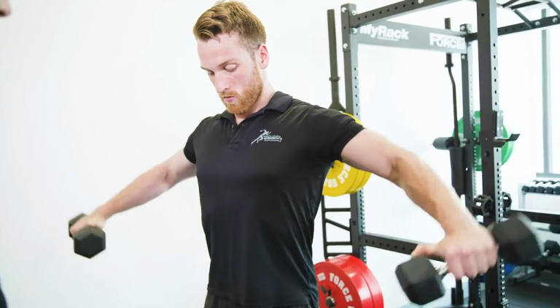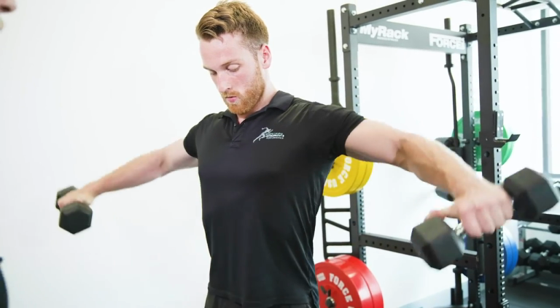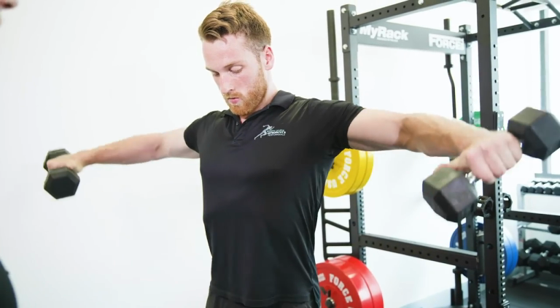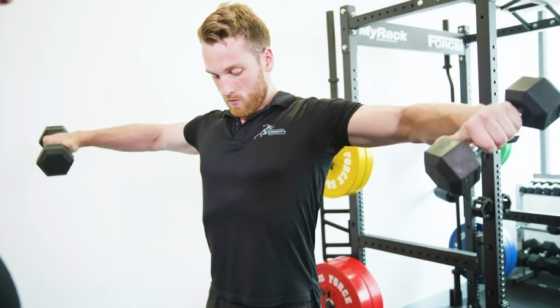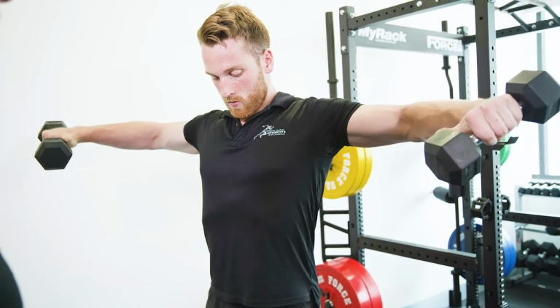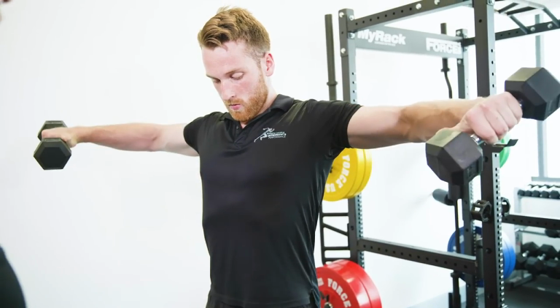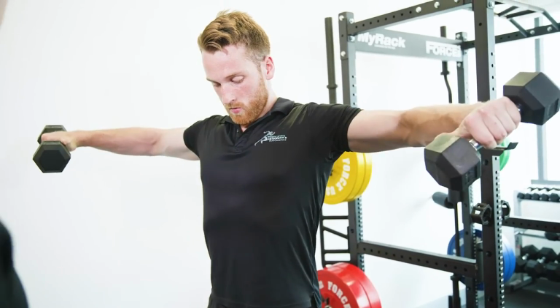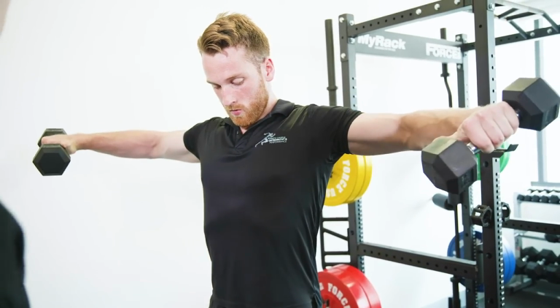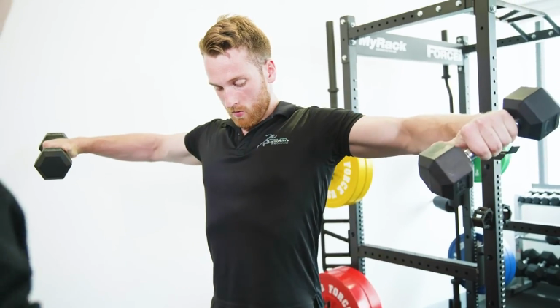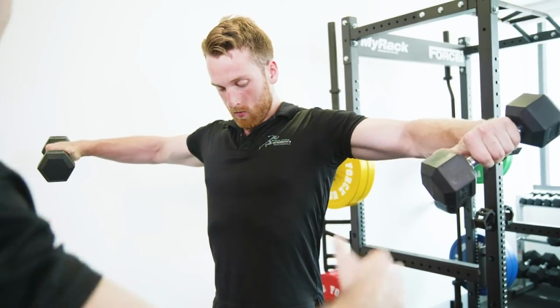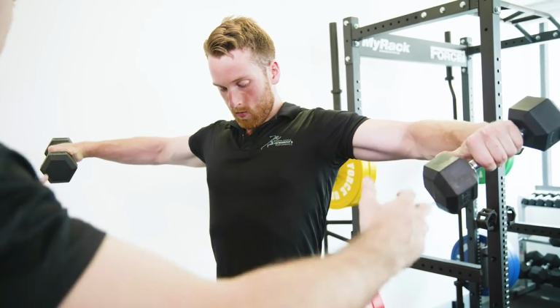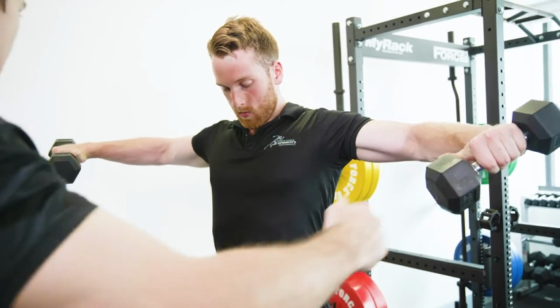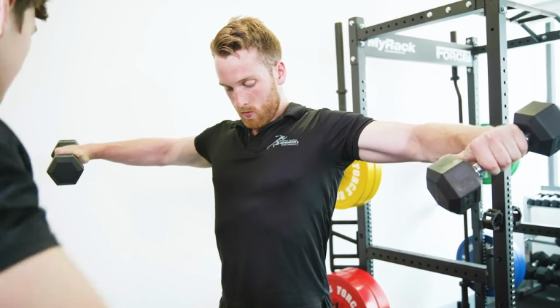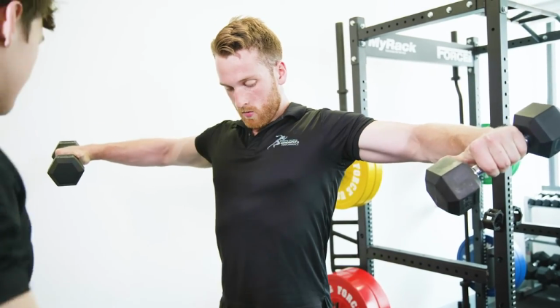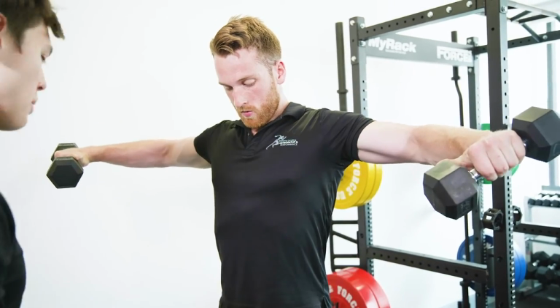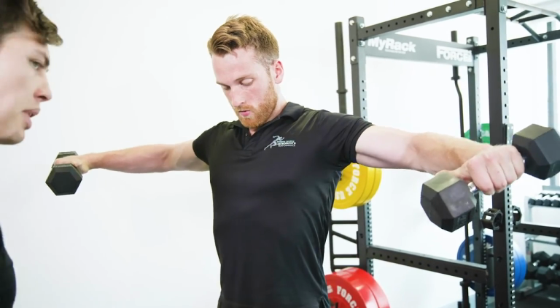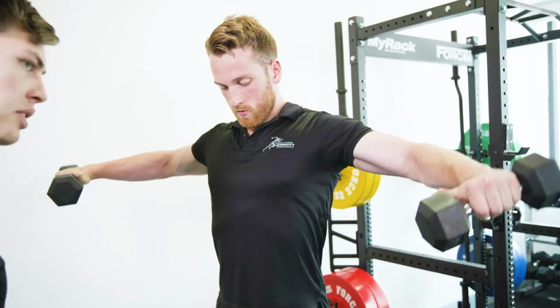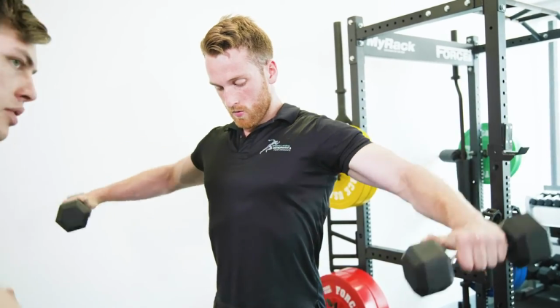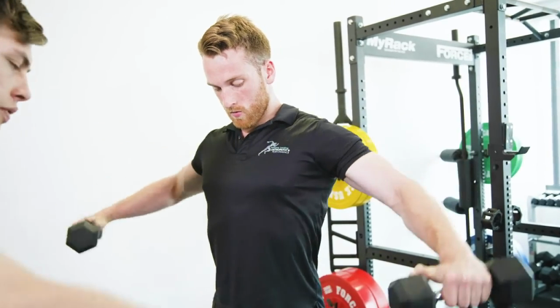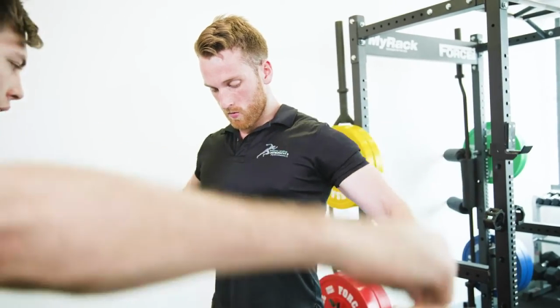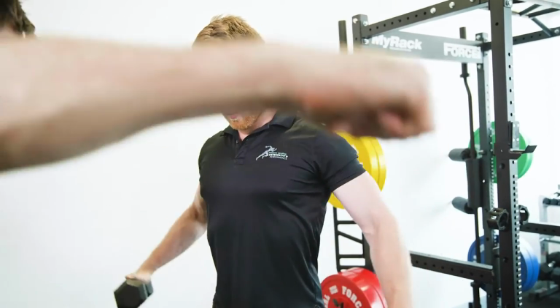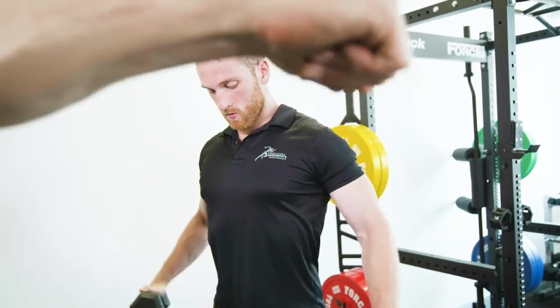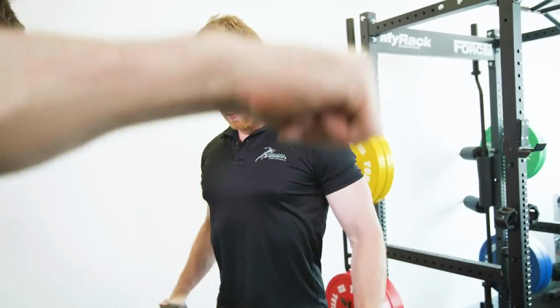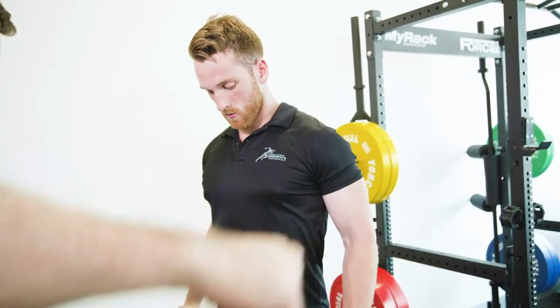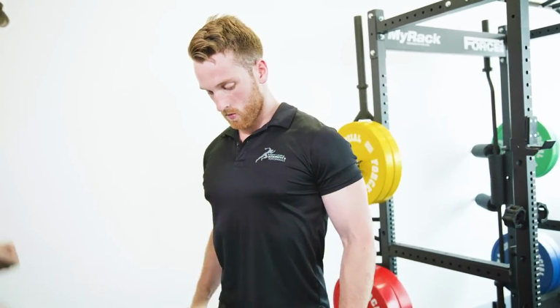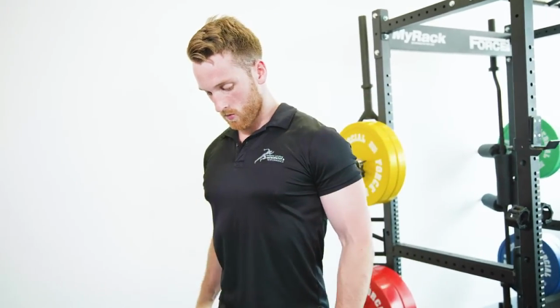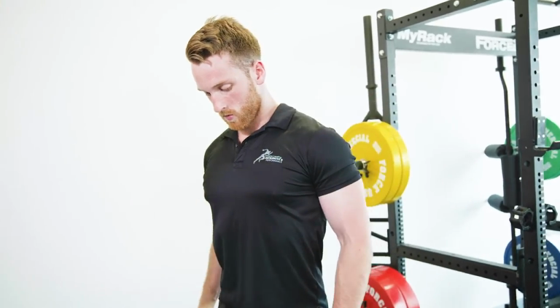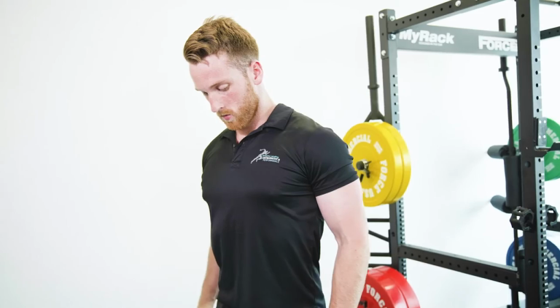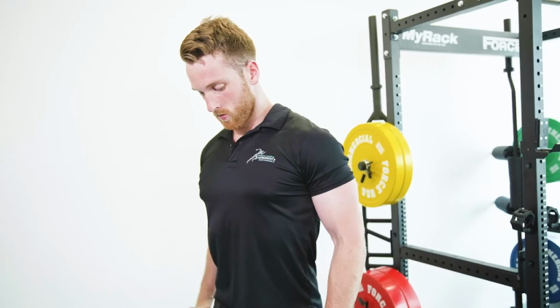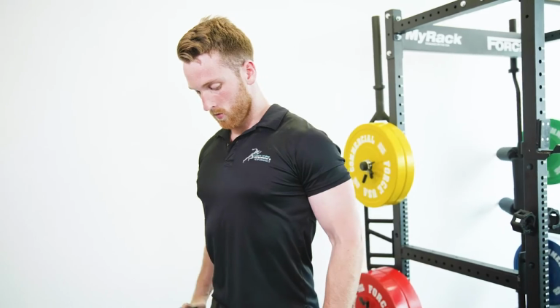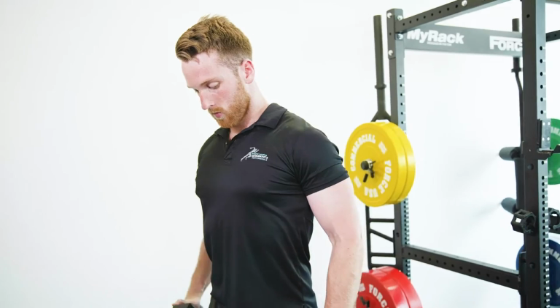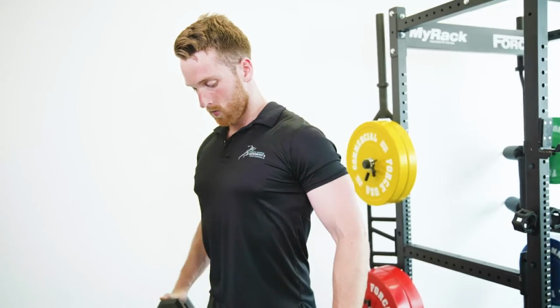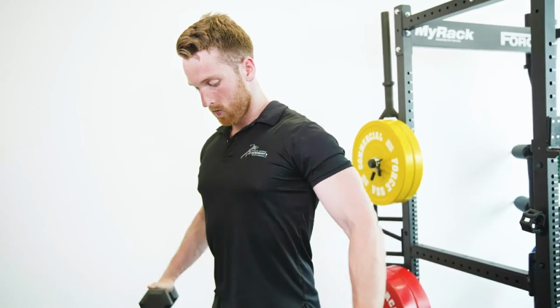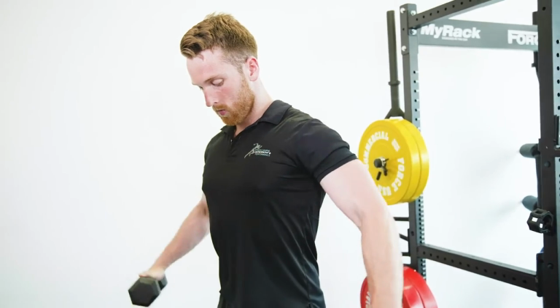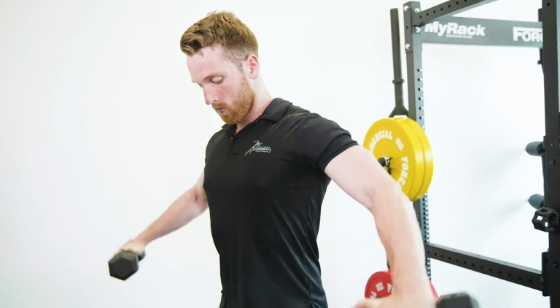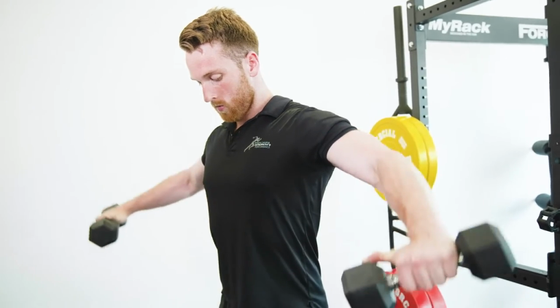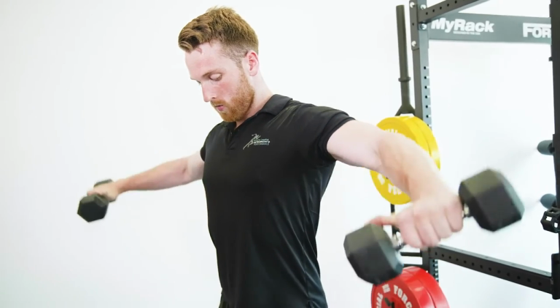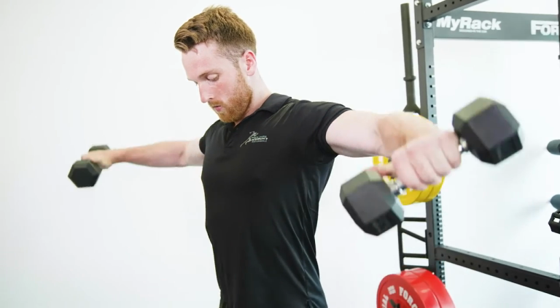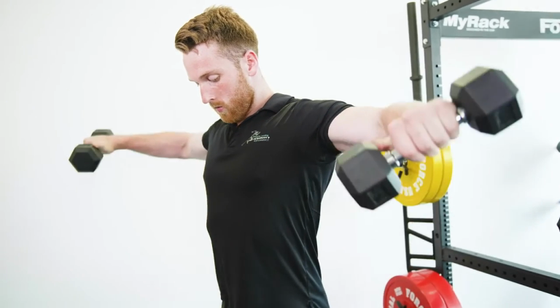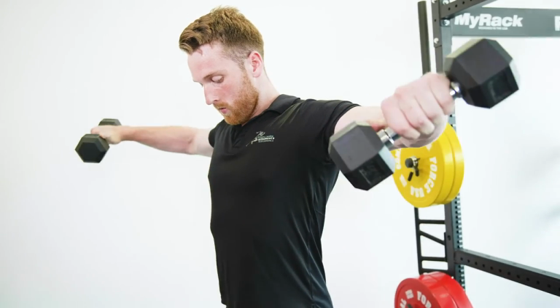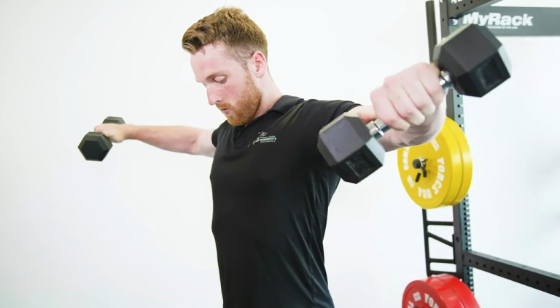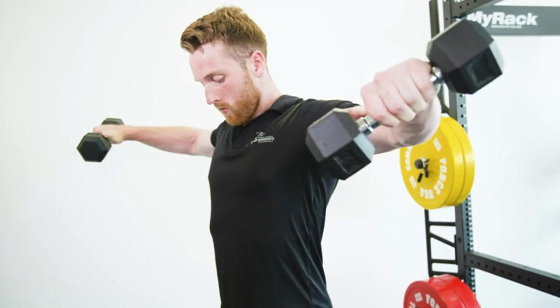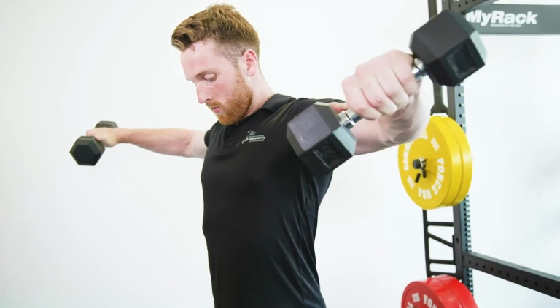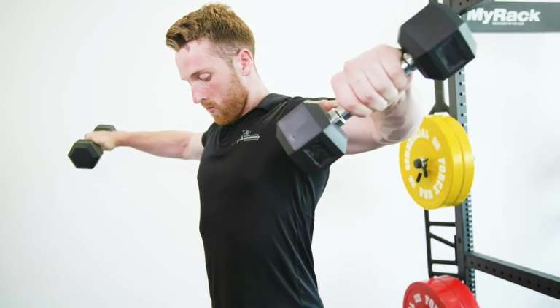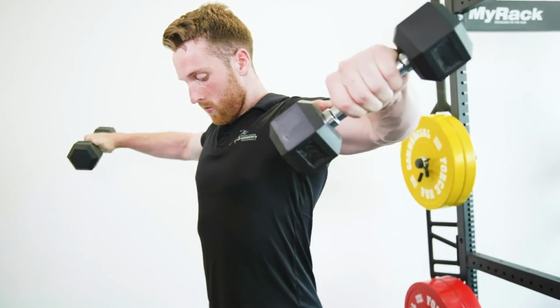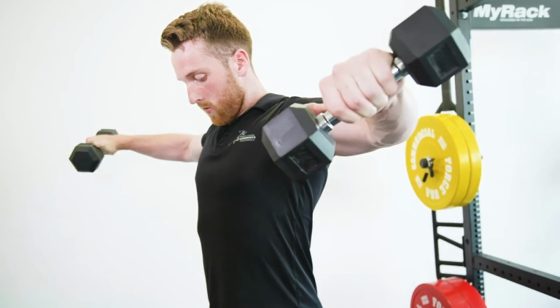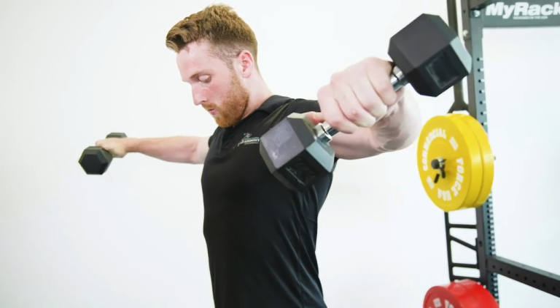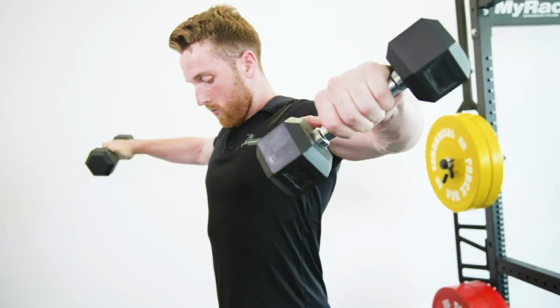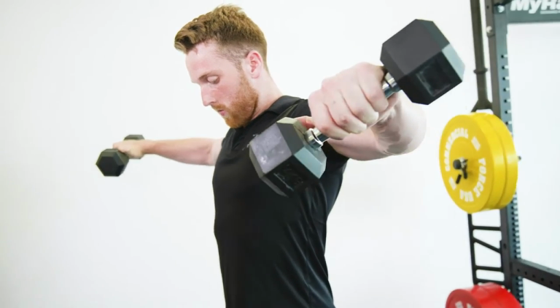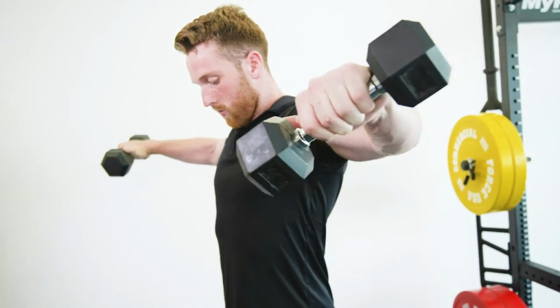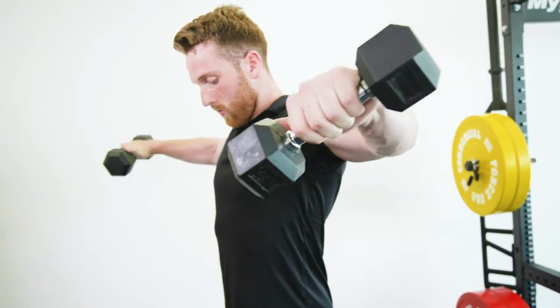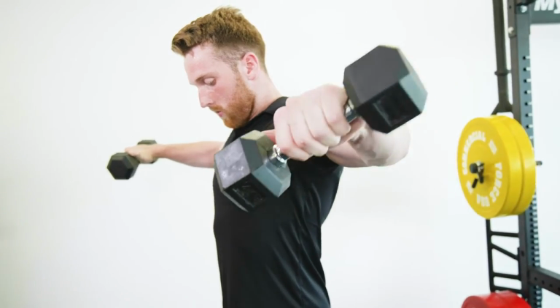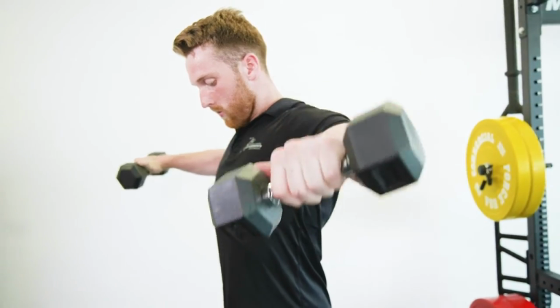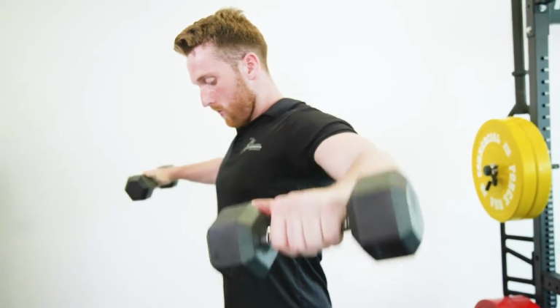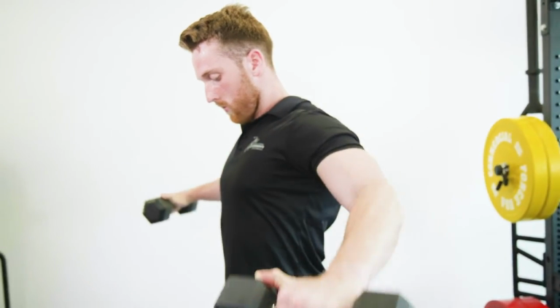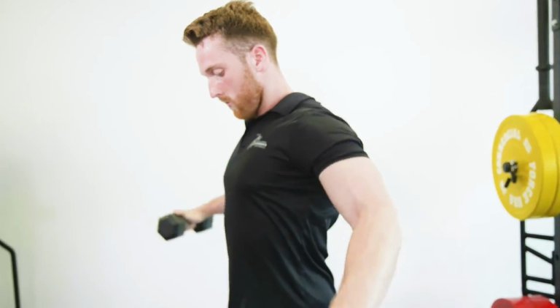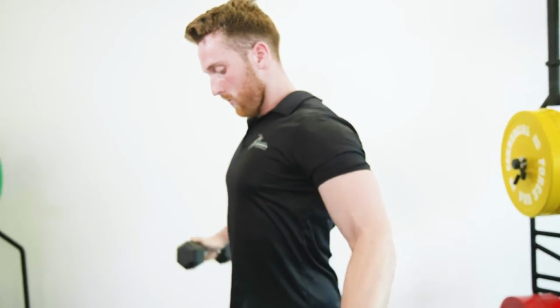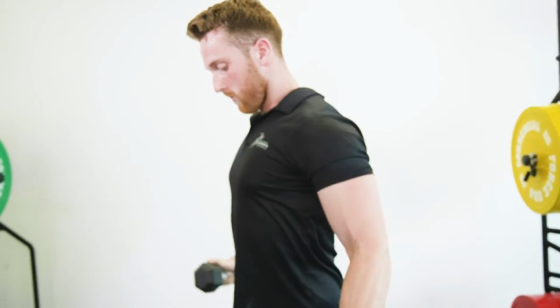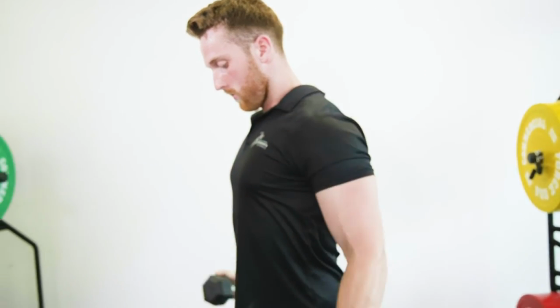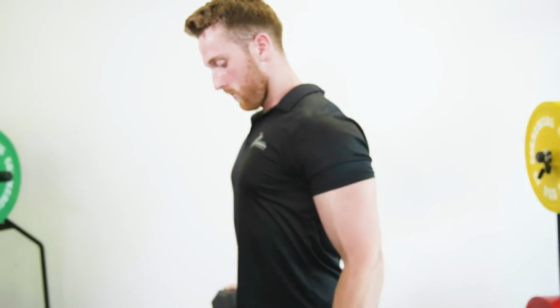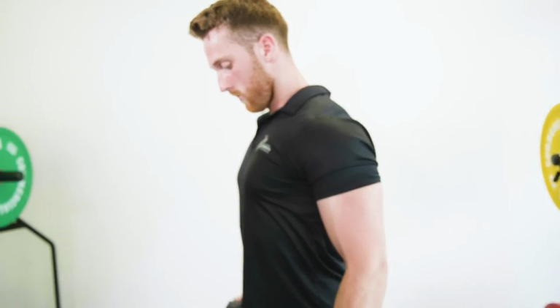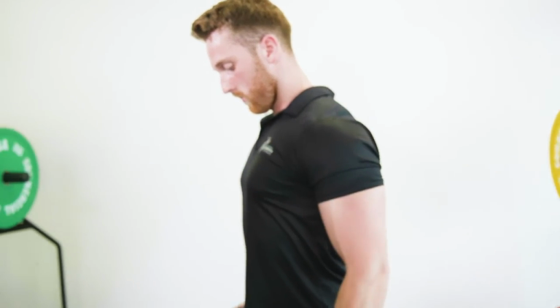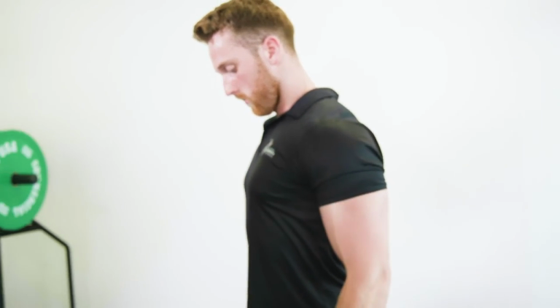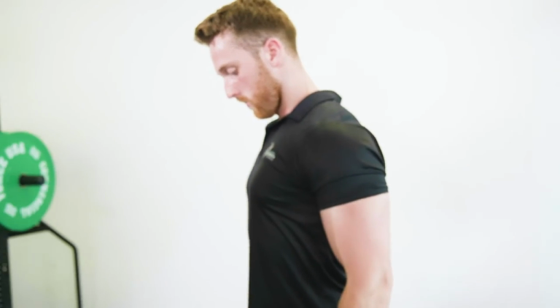He's not shrugging up. He's trying to take the dumbbells far away from him. And it's all nice and controlled — controlled on the way down too.